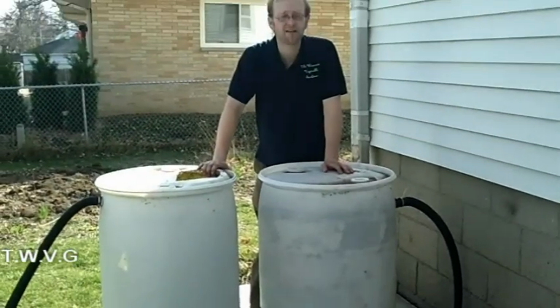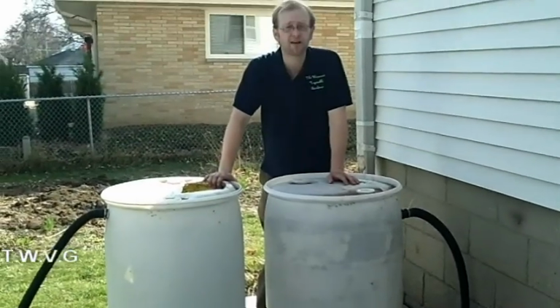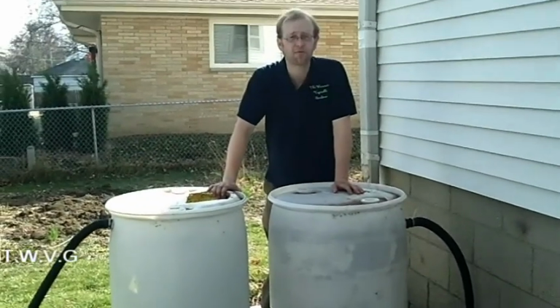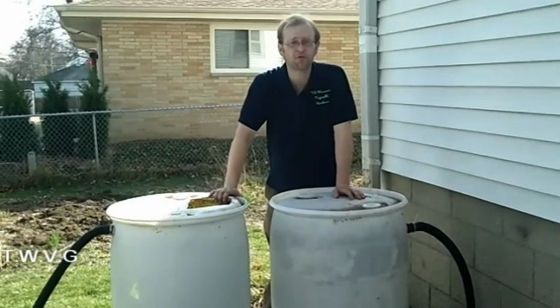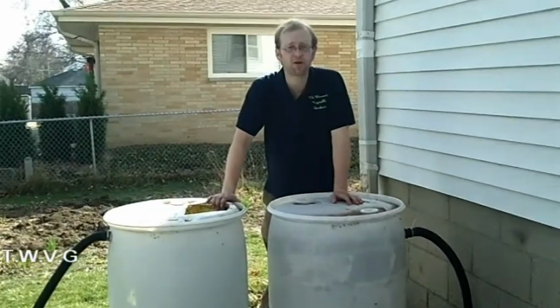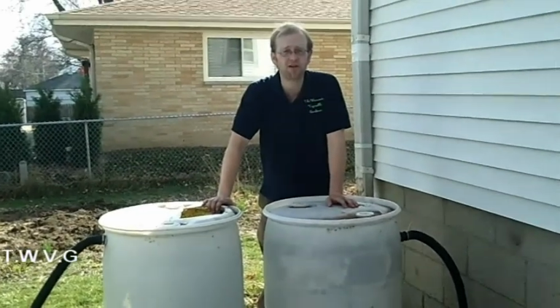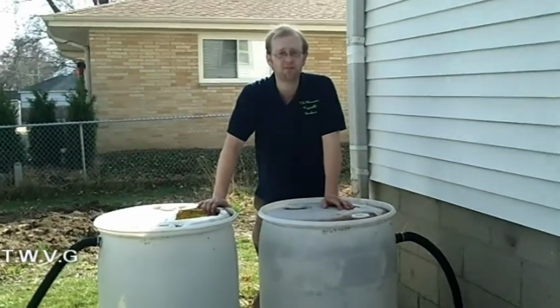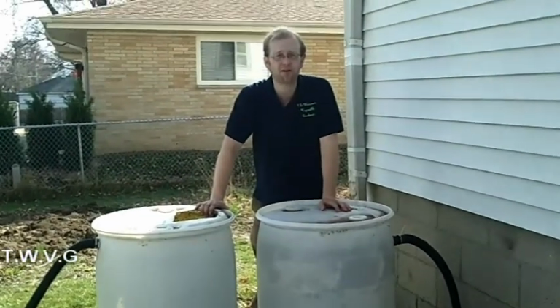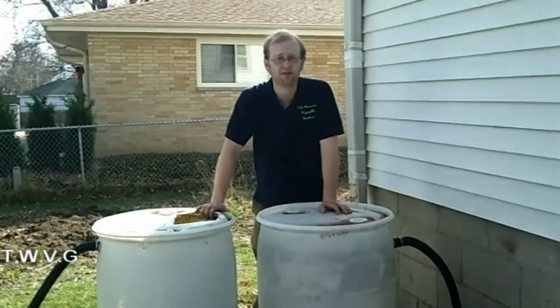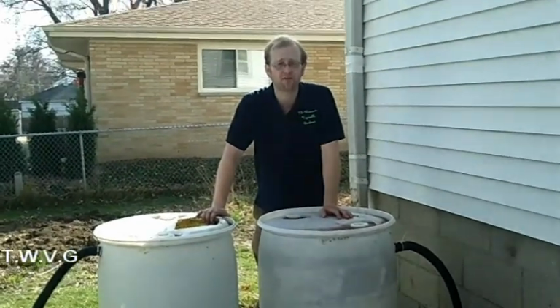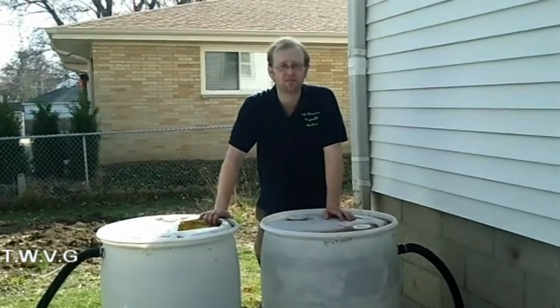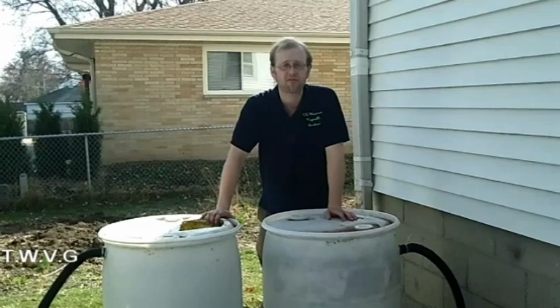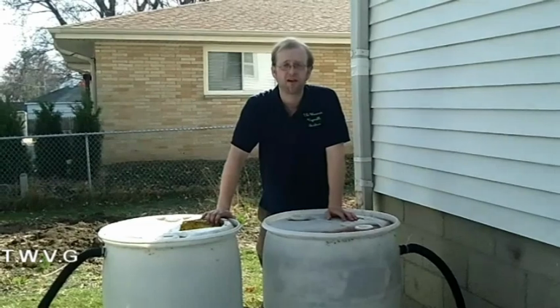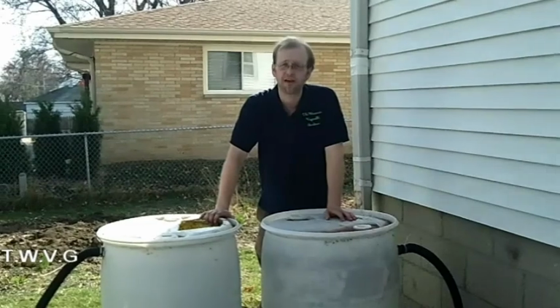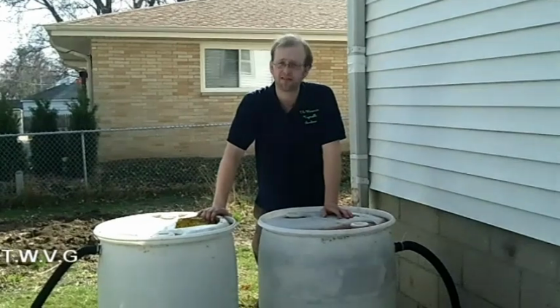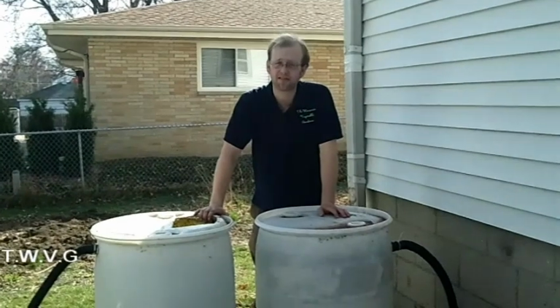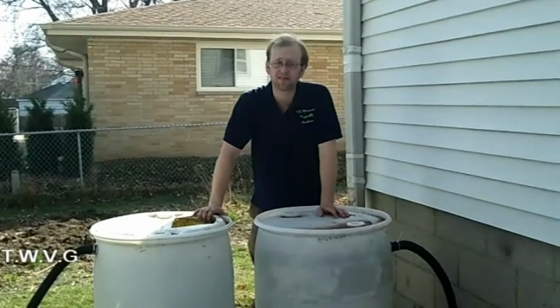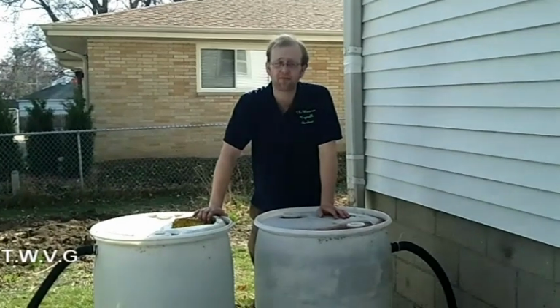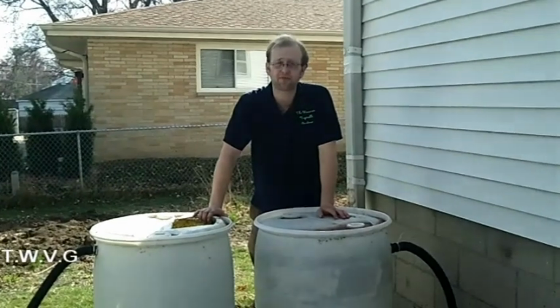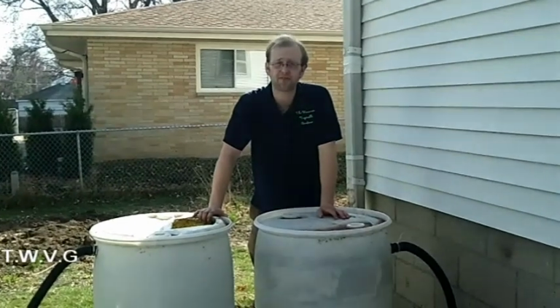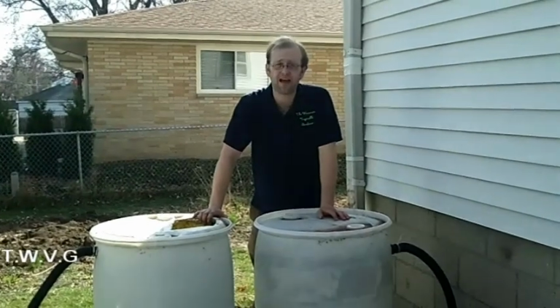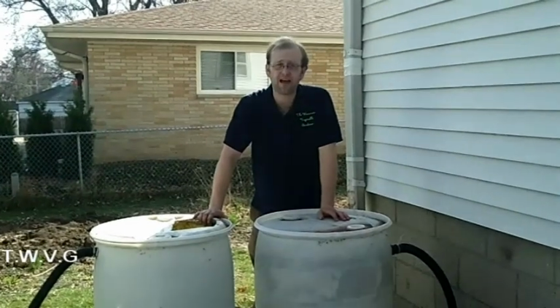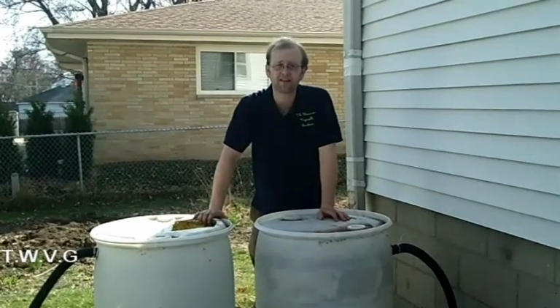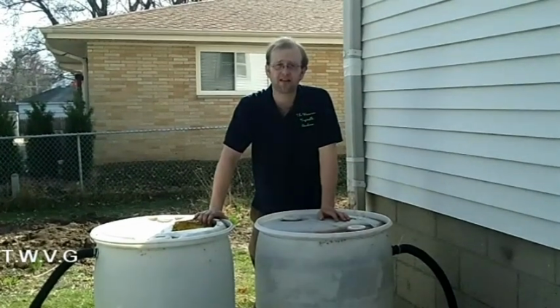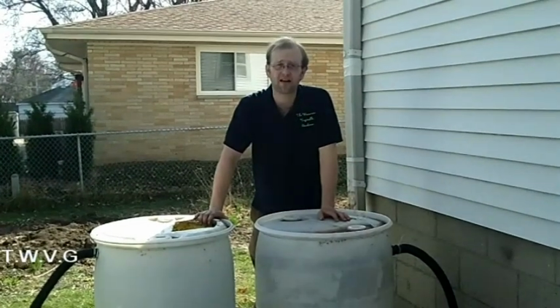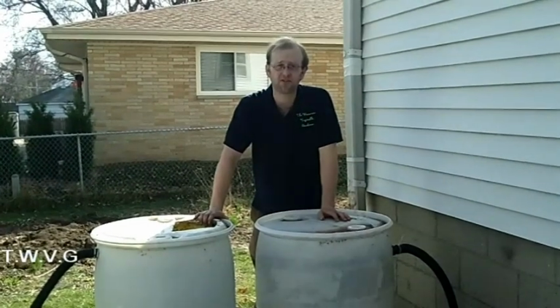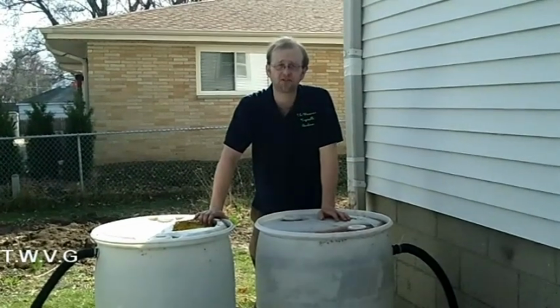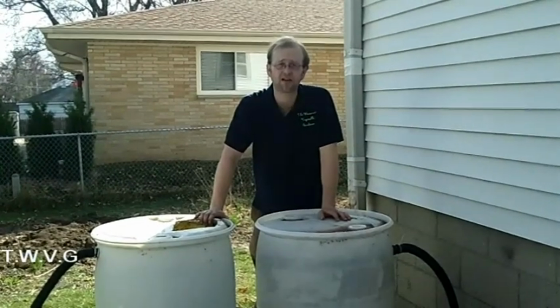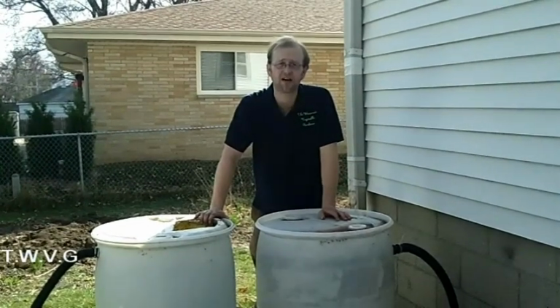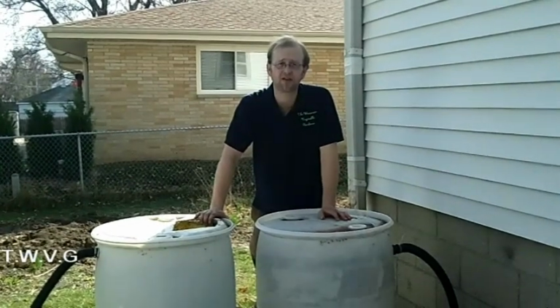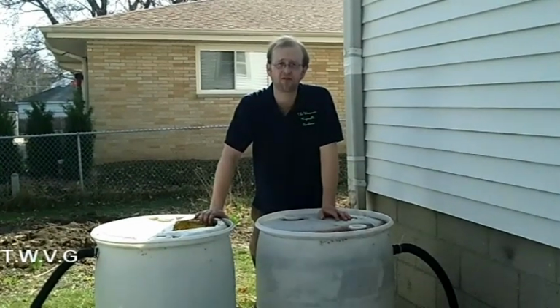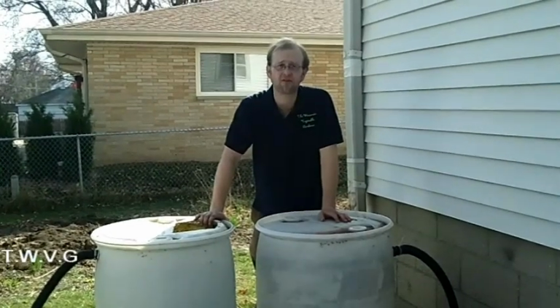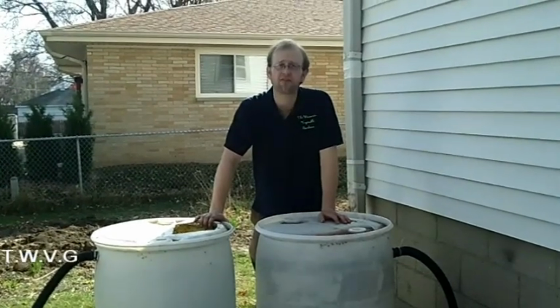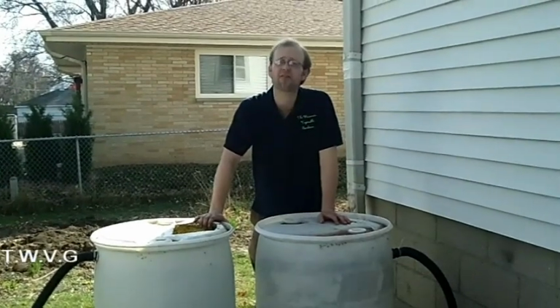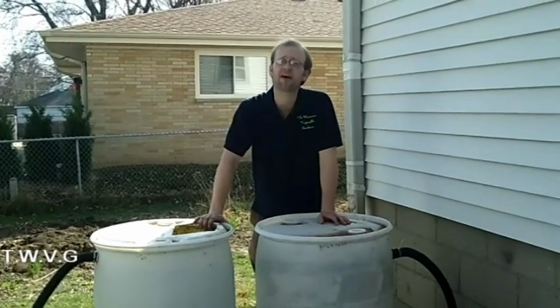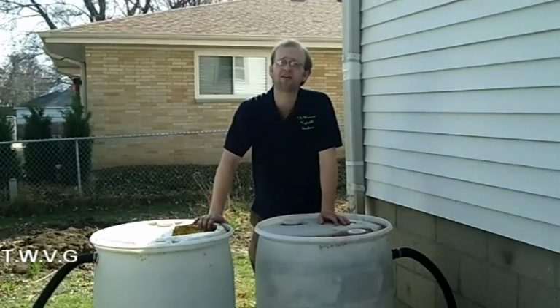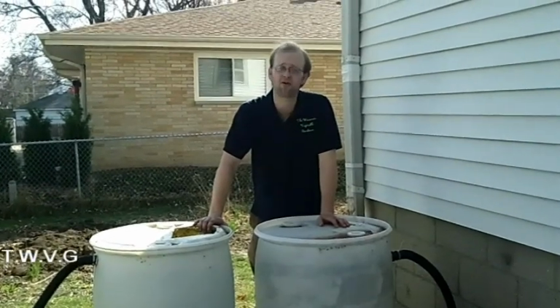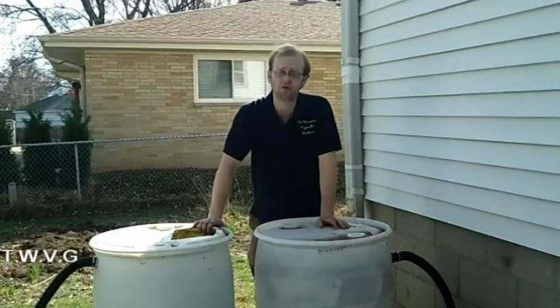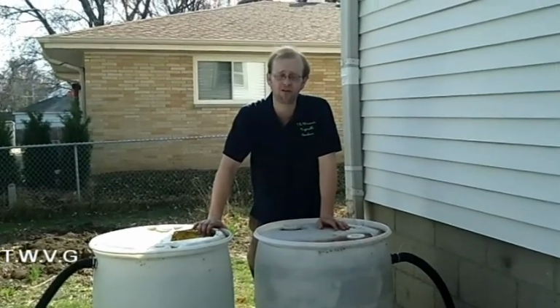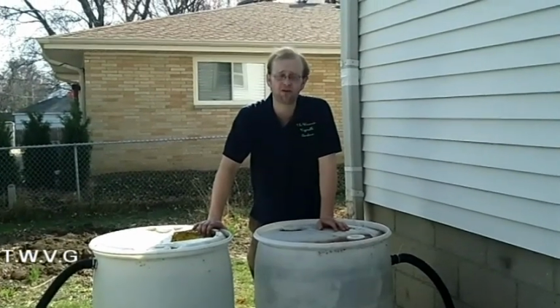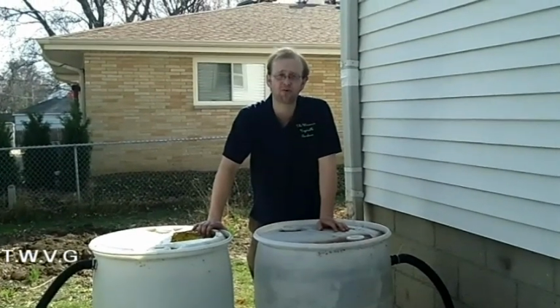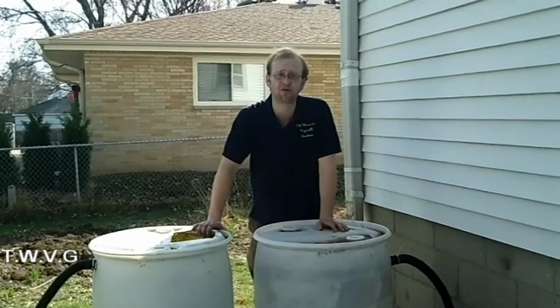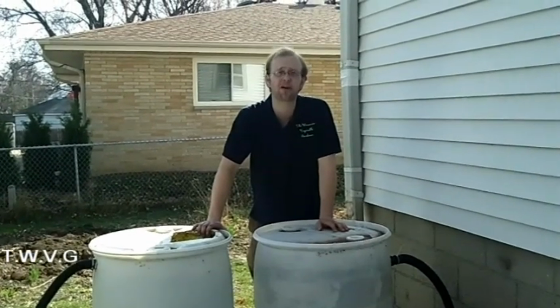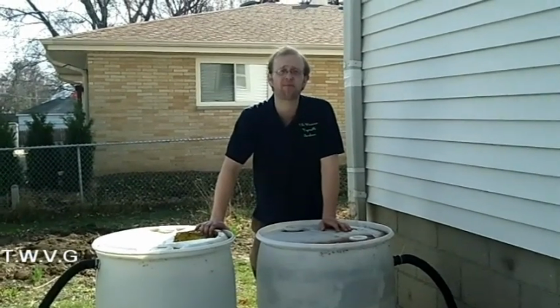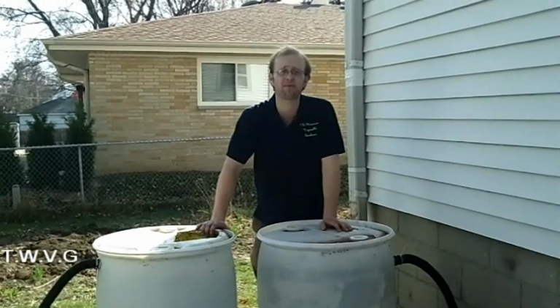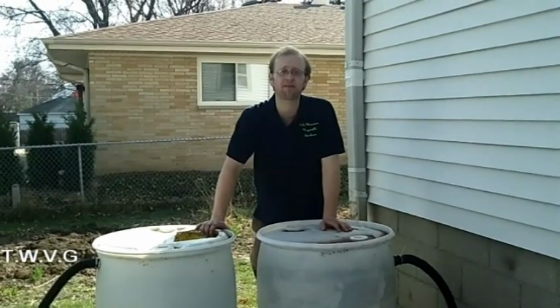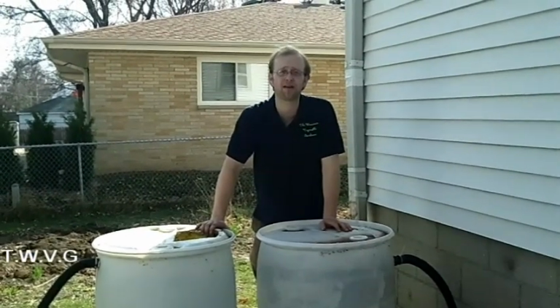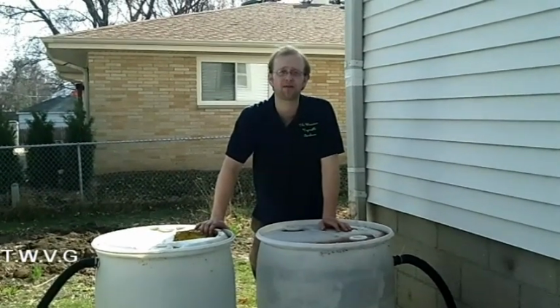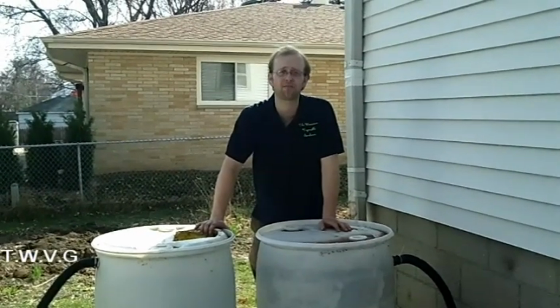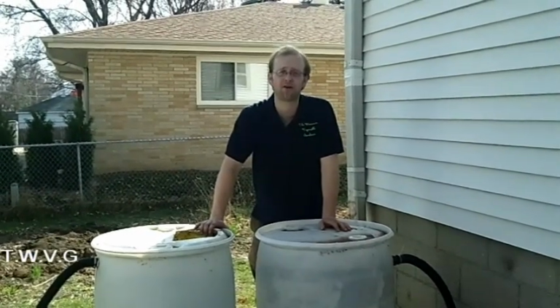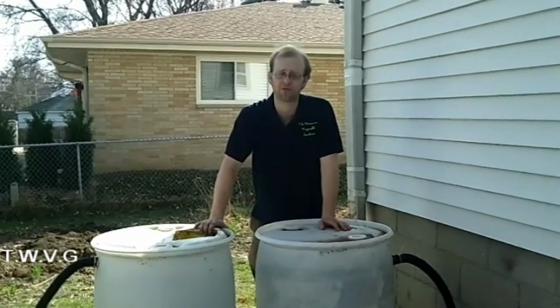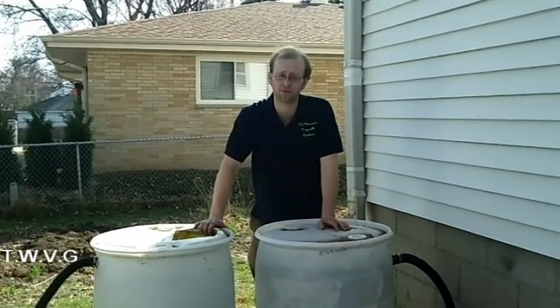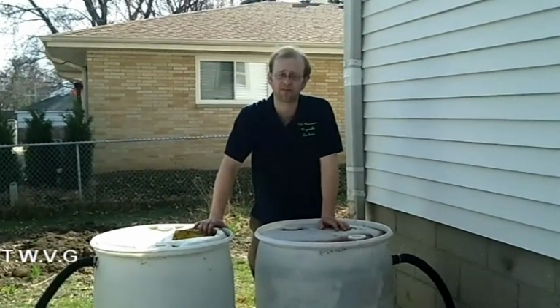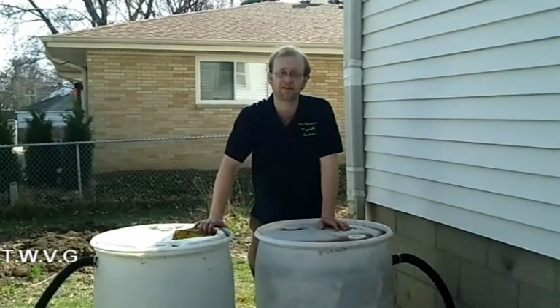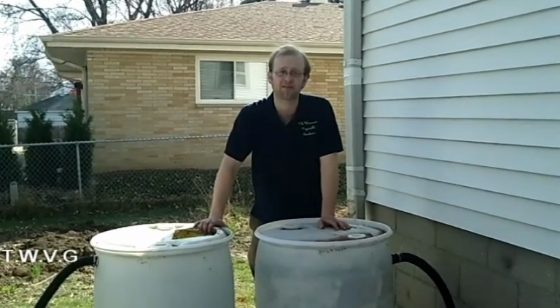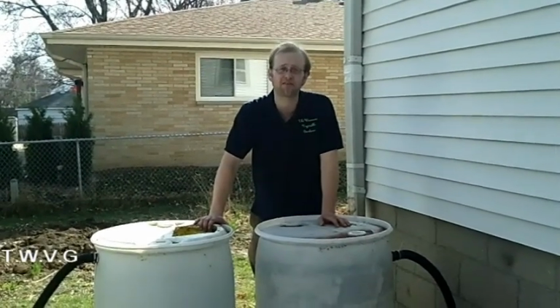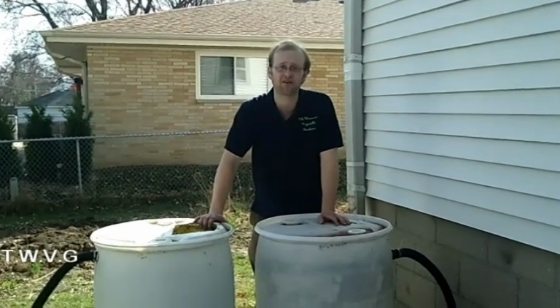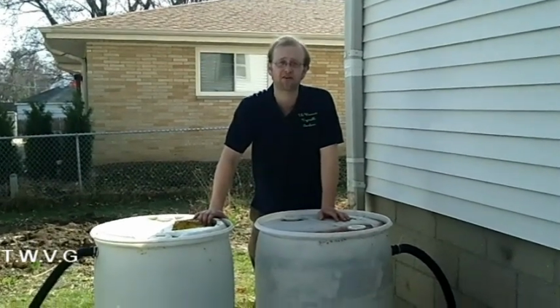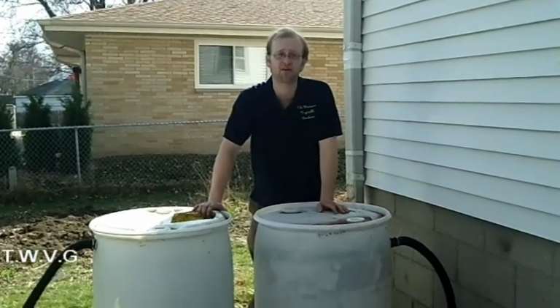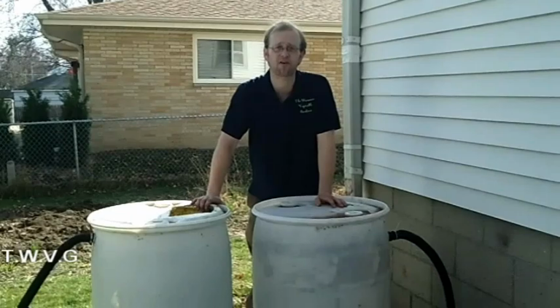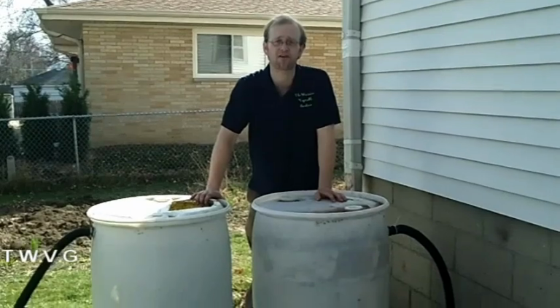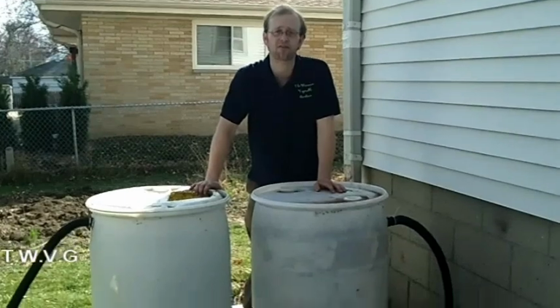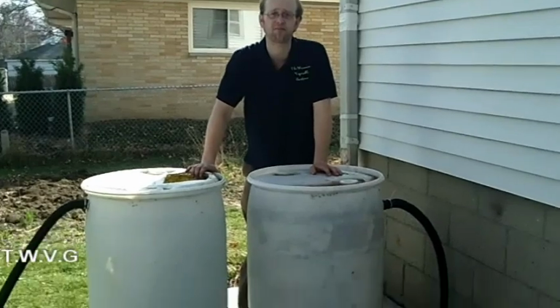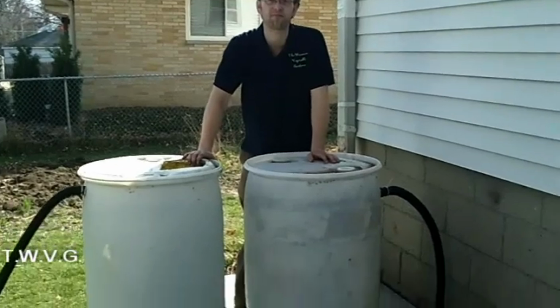Setting up your rain barrels is a simple task and I'll show you how to do it. That and a whole lot more coming up today on the Wisconsin Vegetable Gardener.